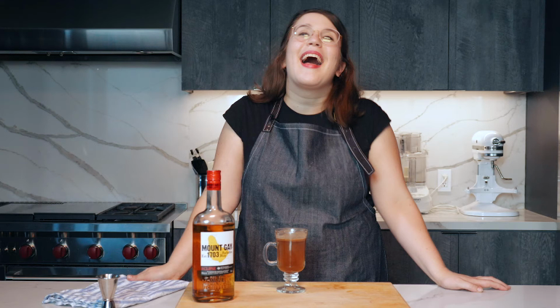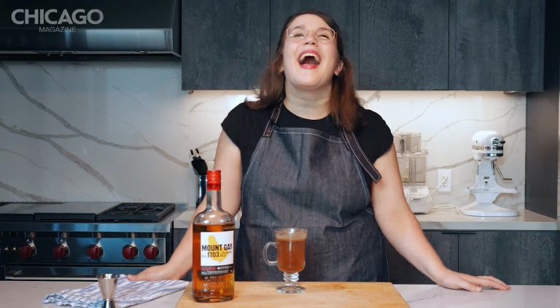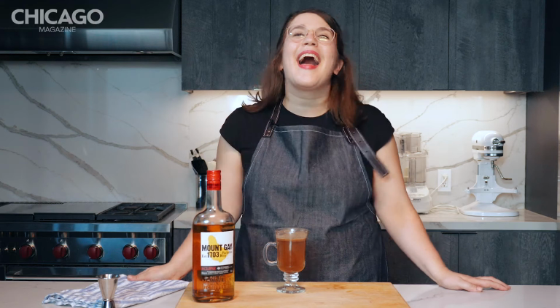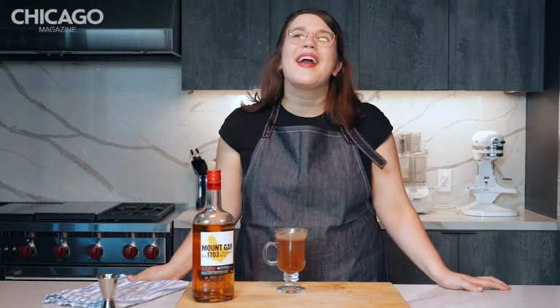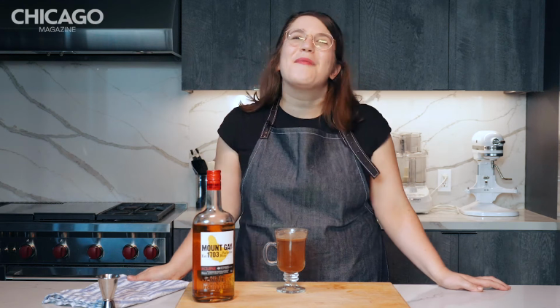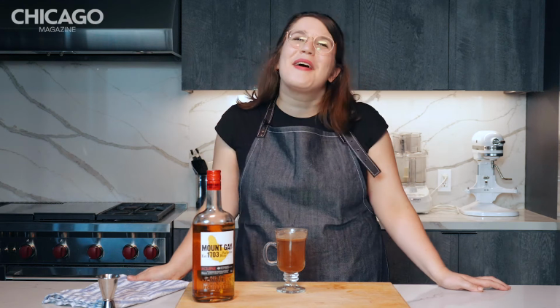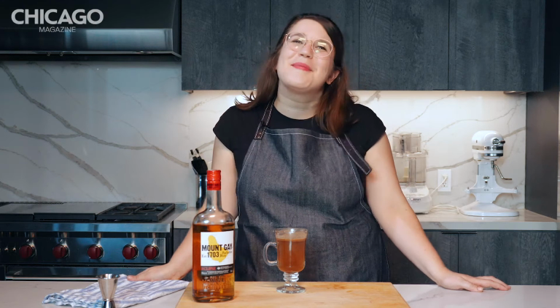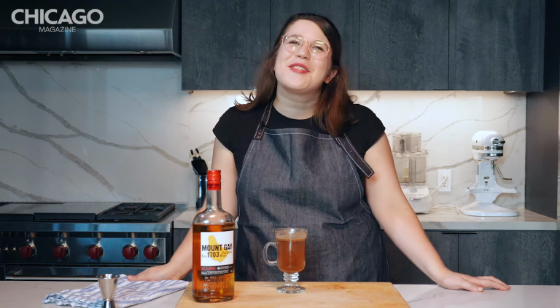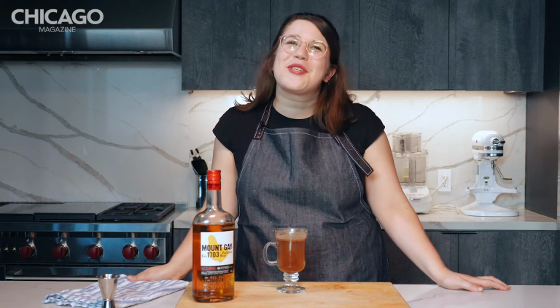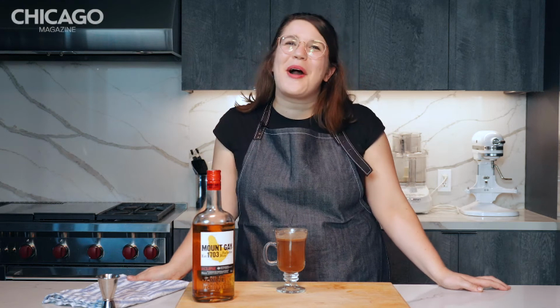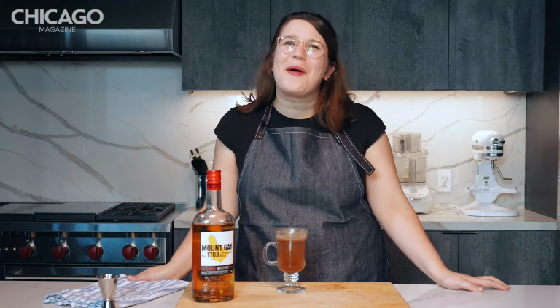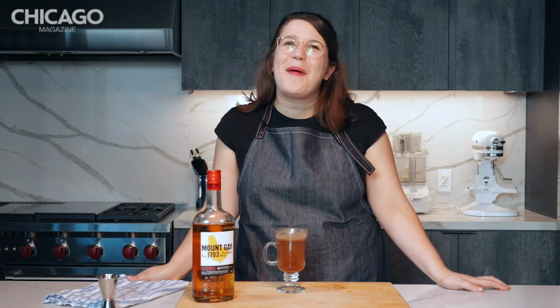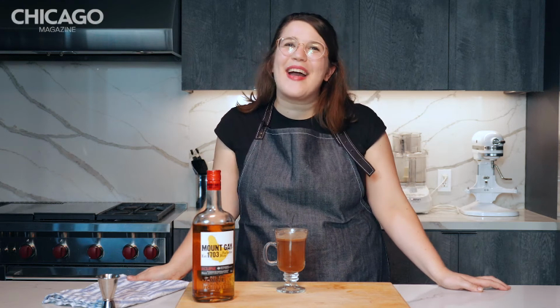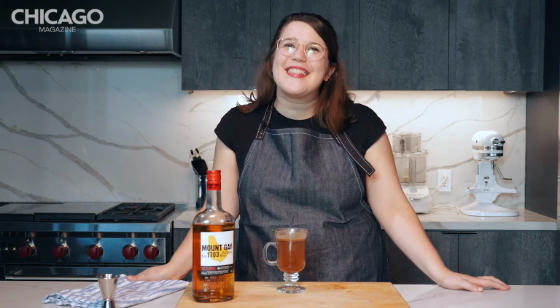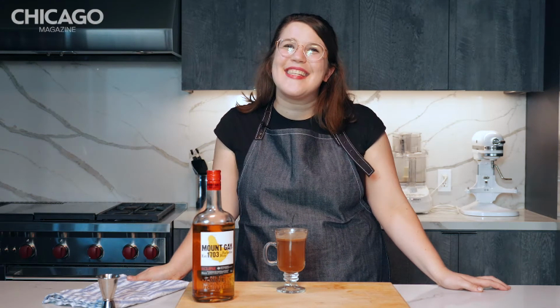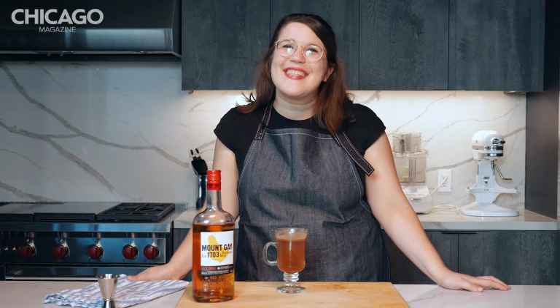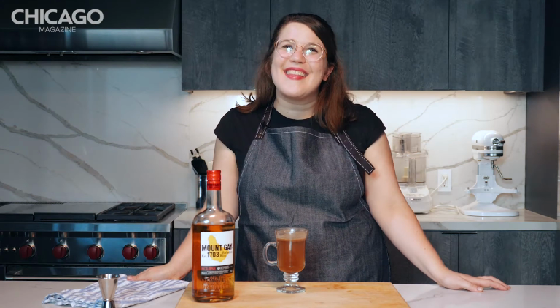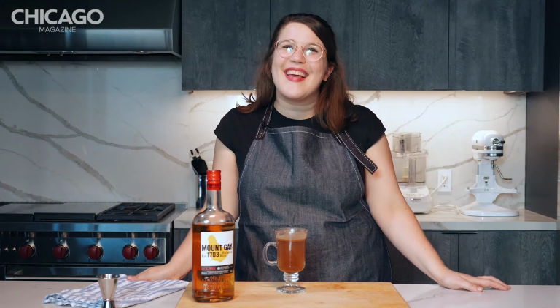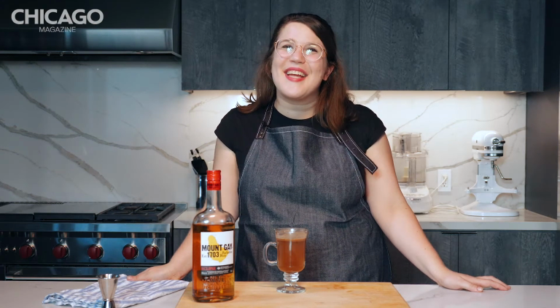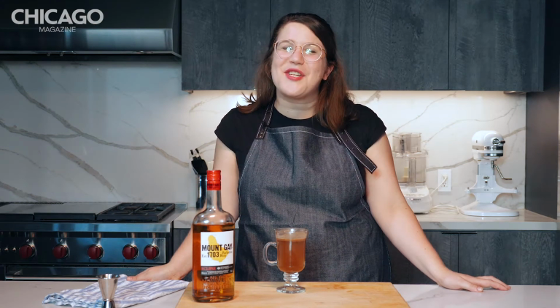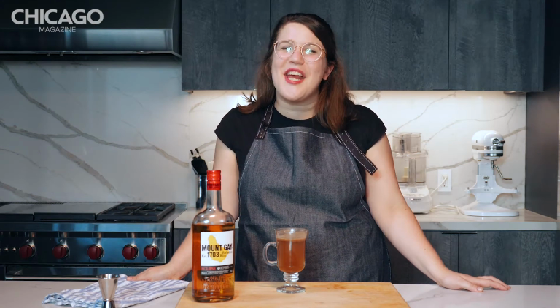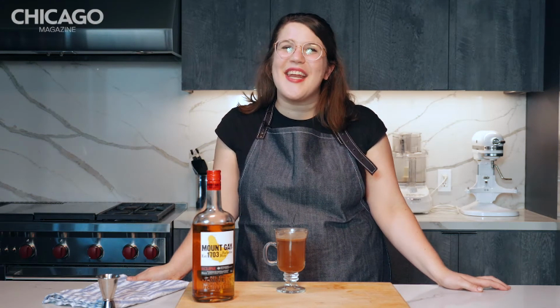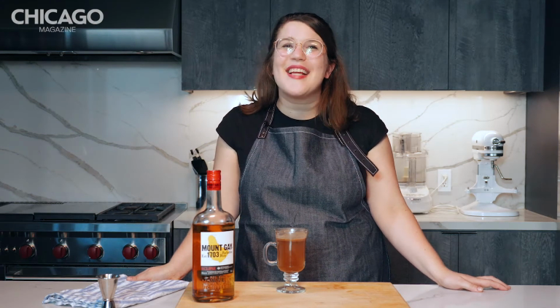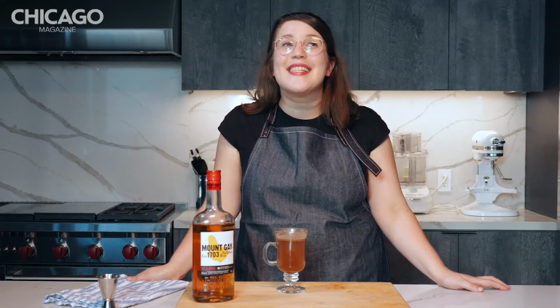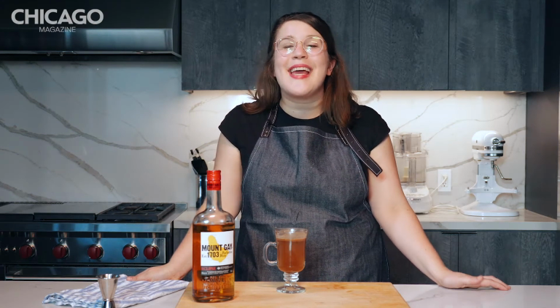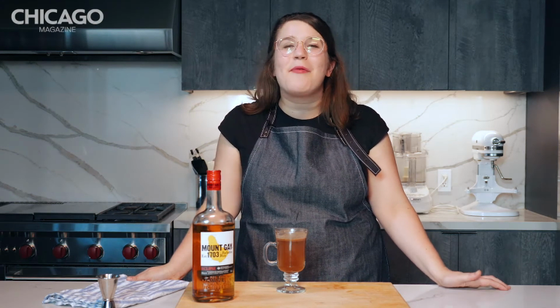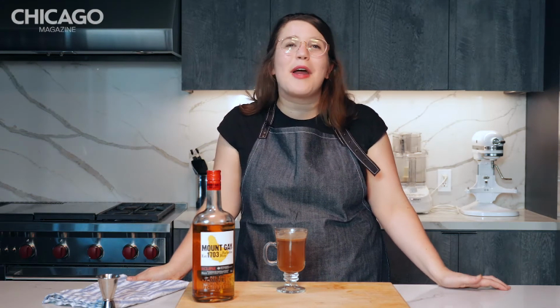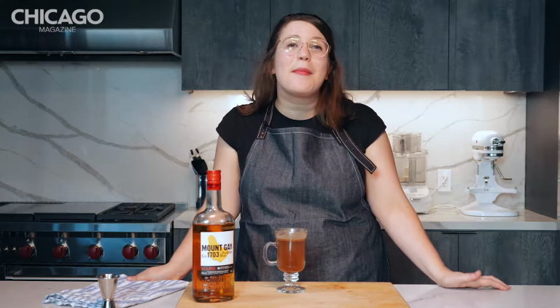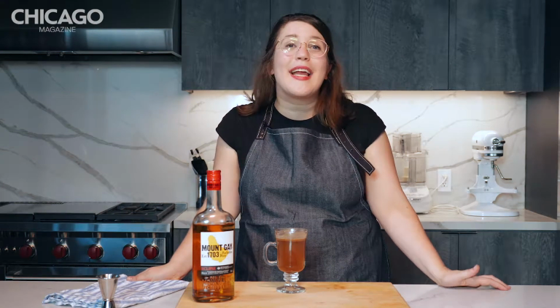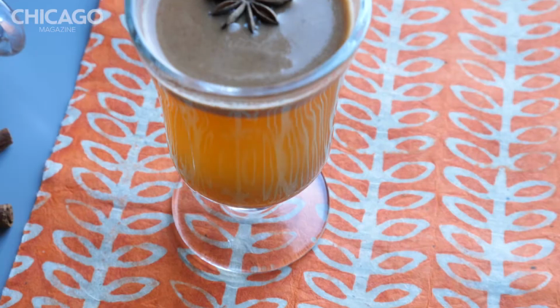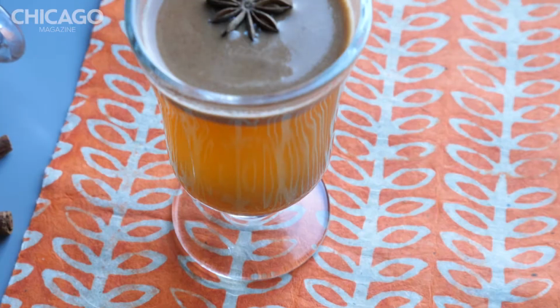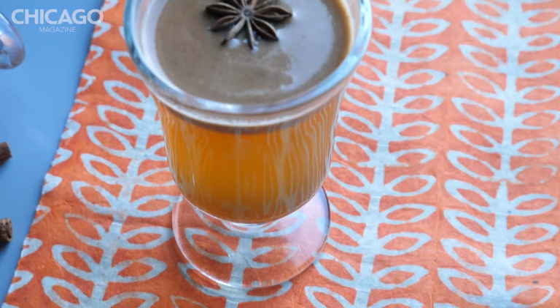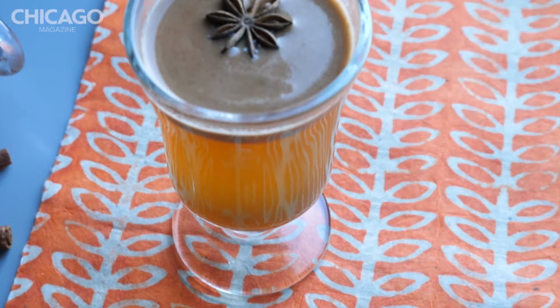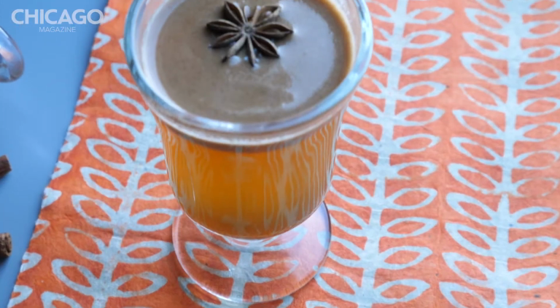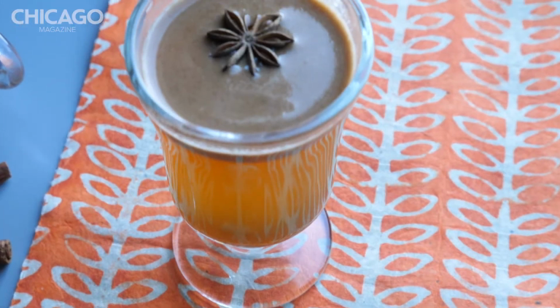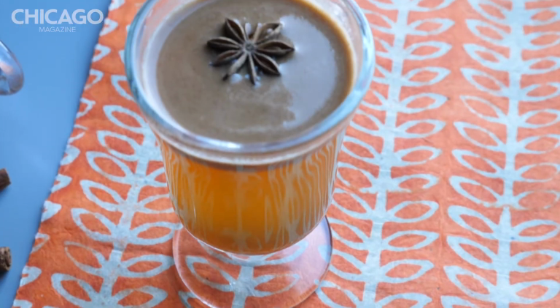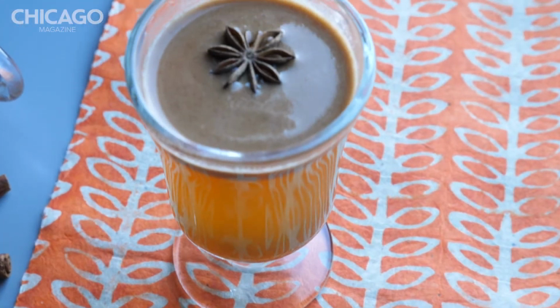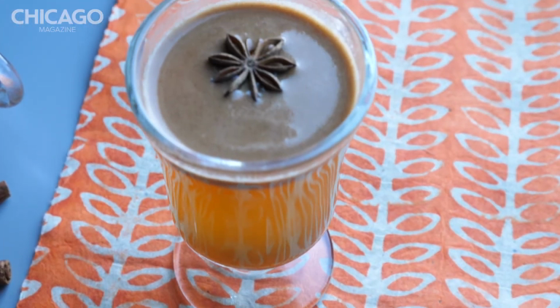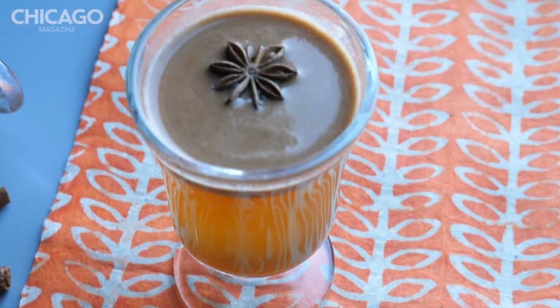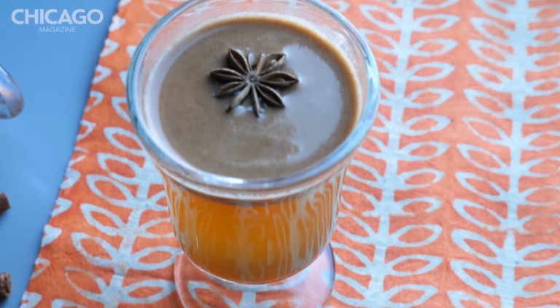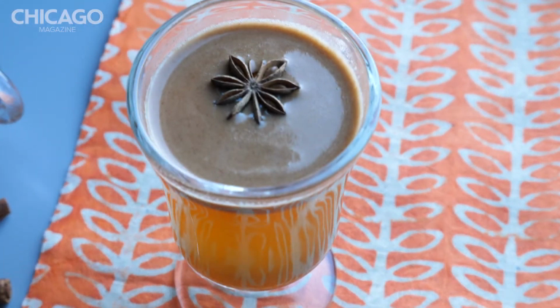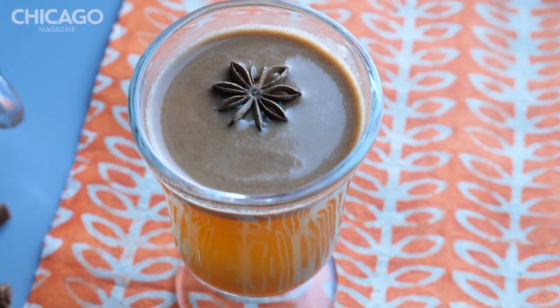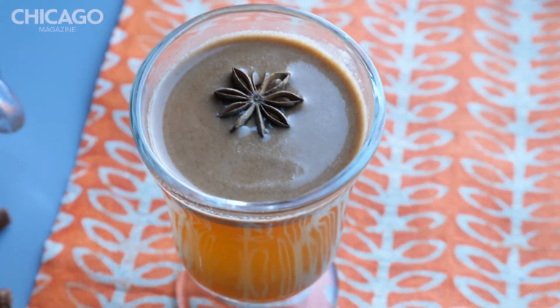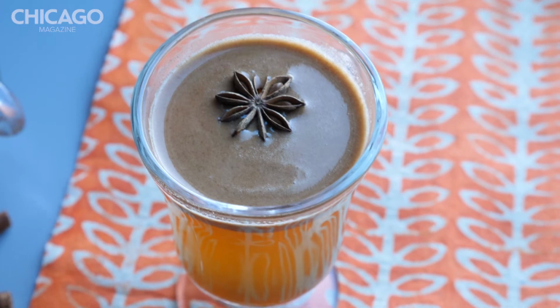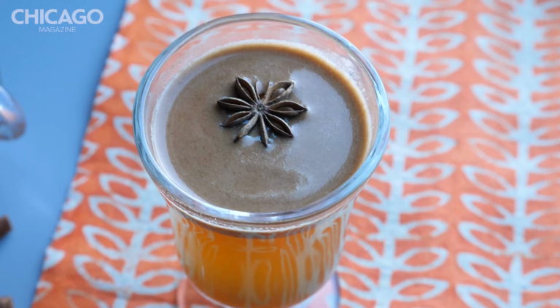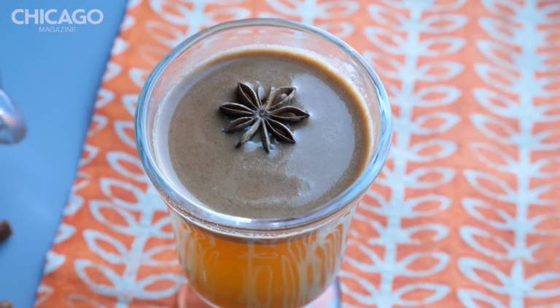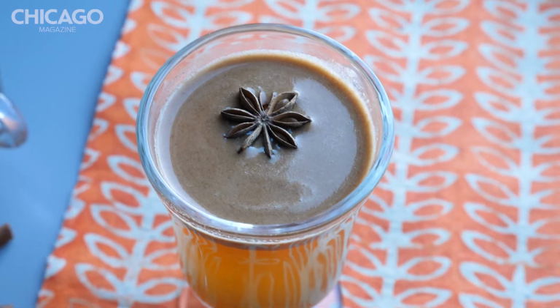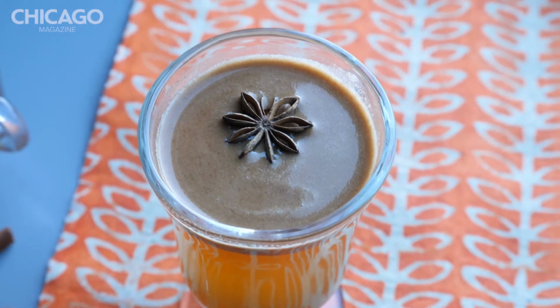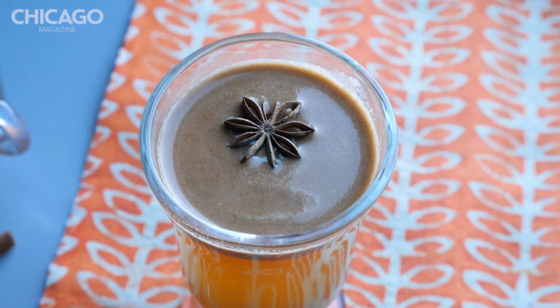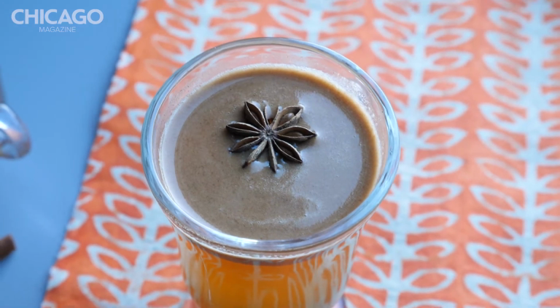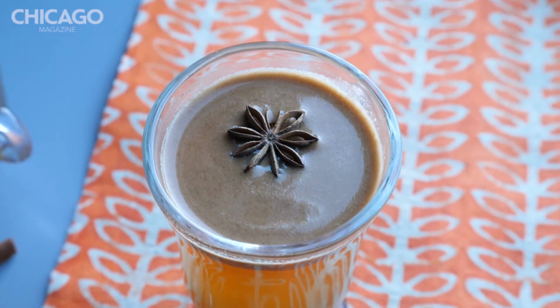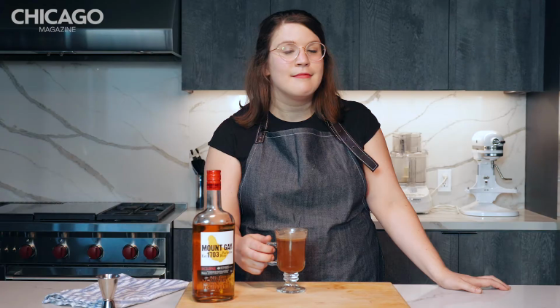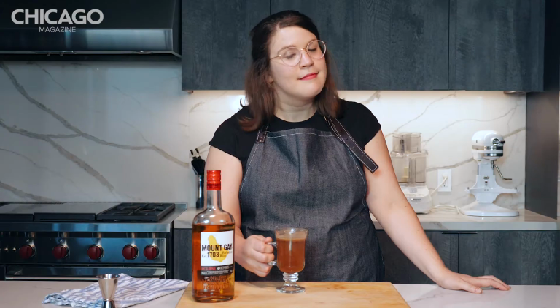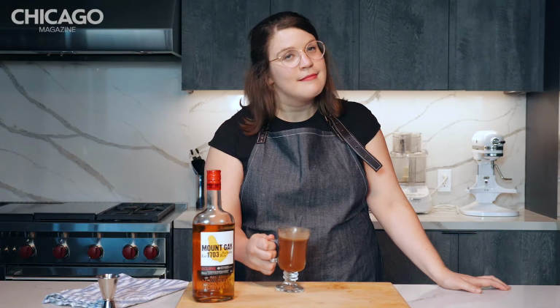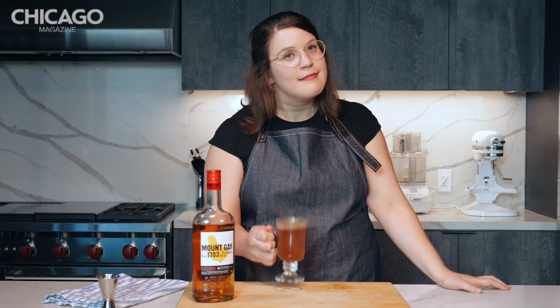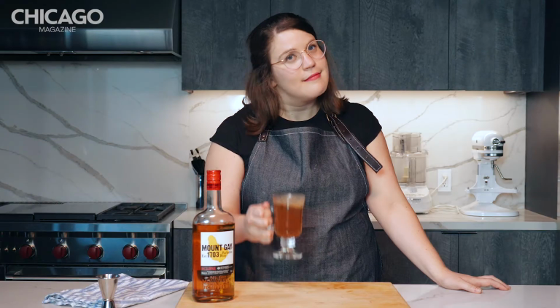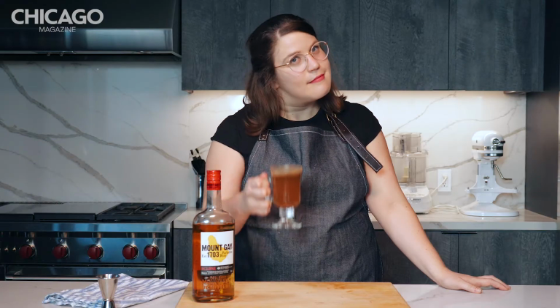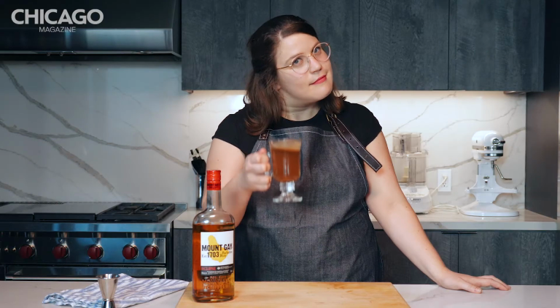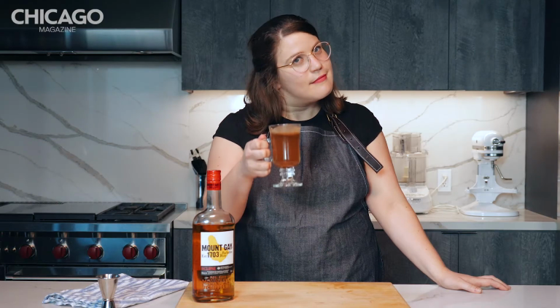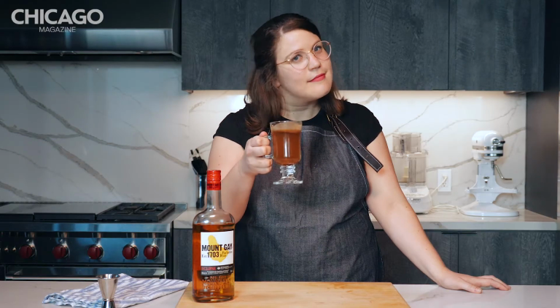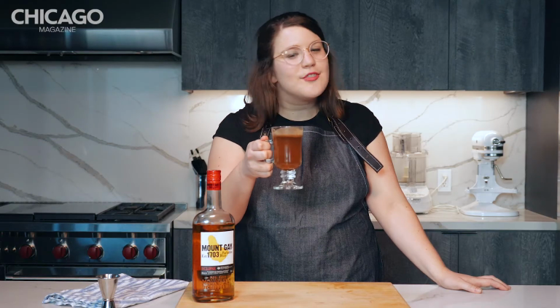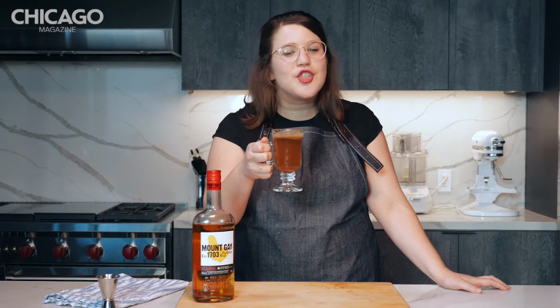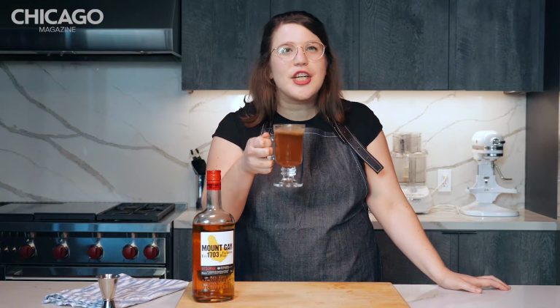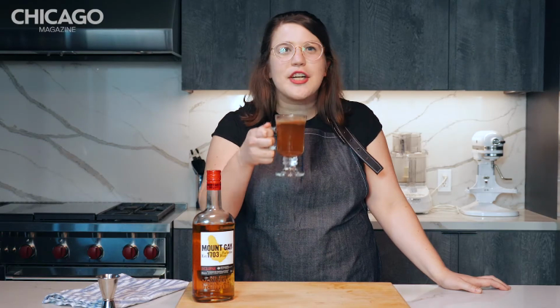Hi, welcome to Chicago Magazine's In the Kitchen. Today we are making a hot toddy from Sparrow, so cheers.